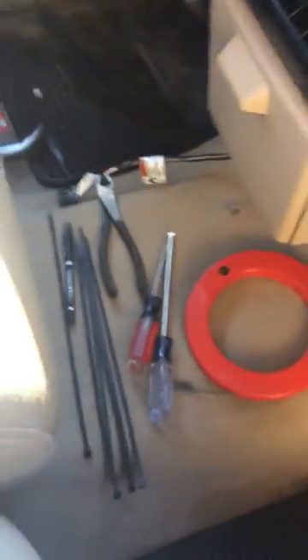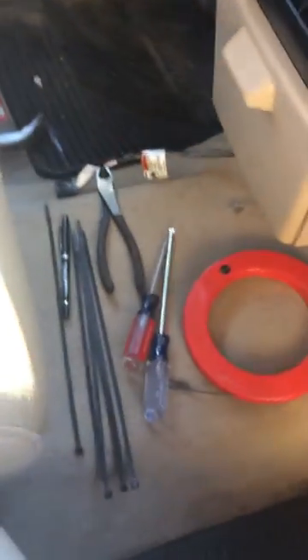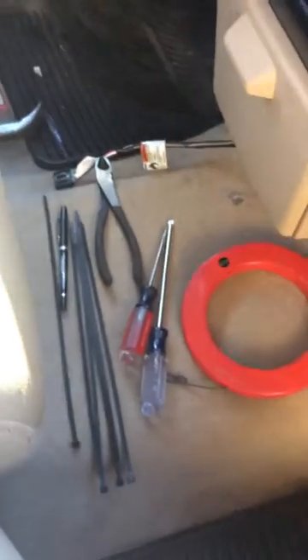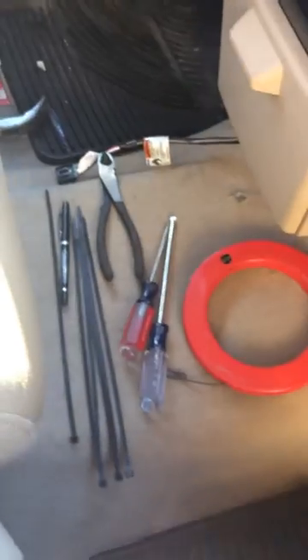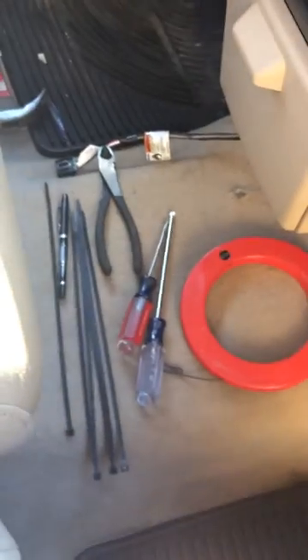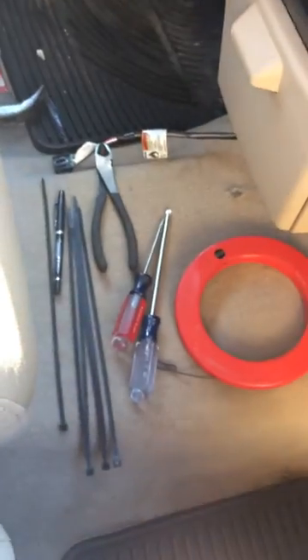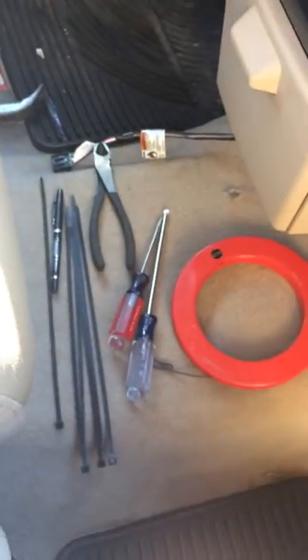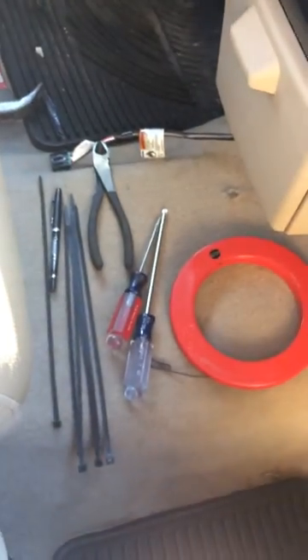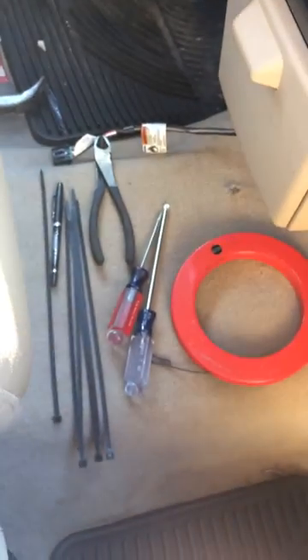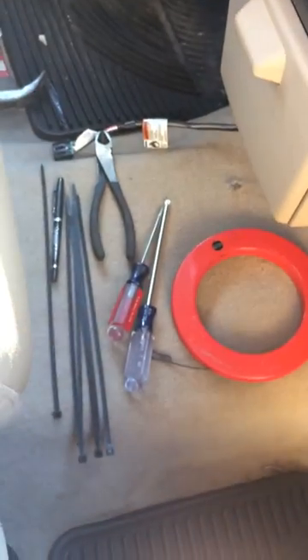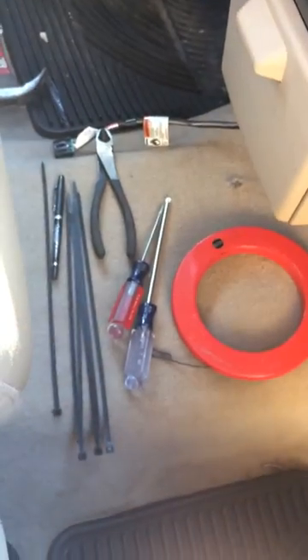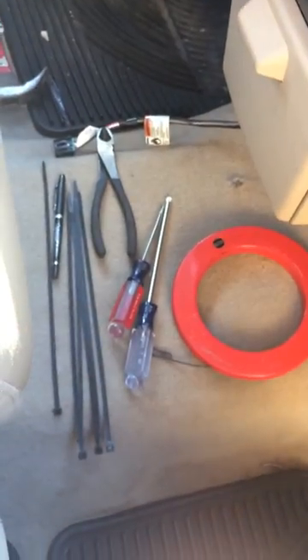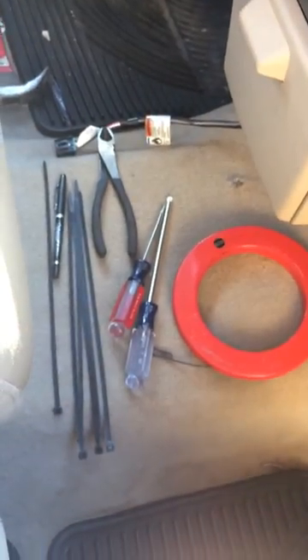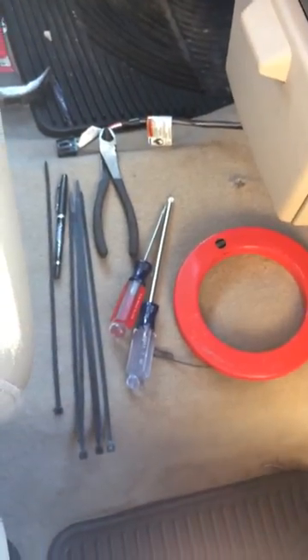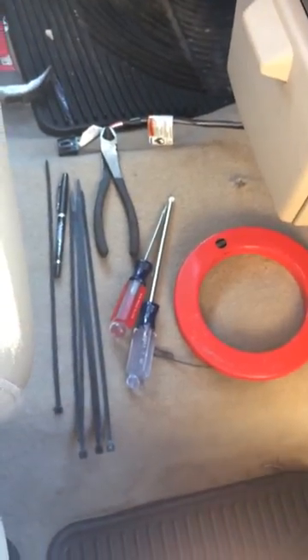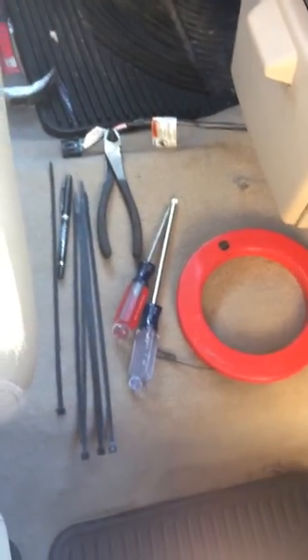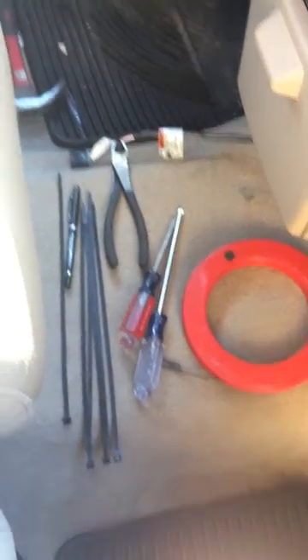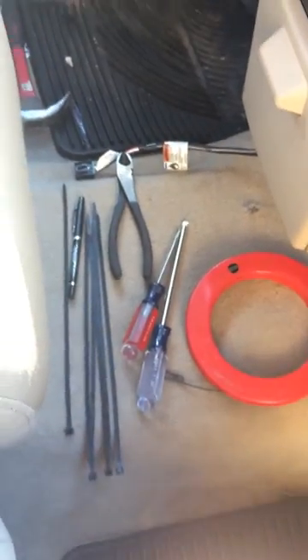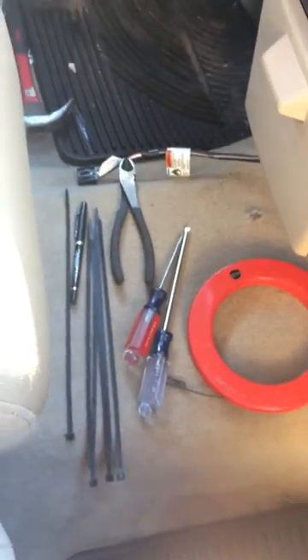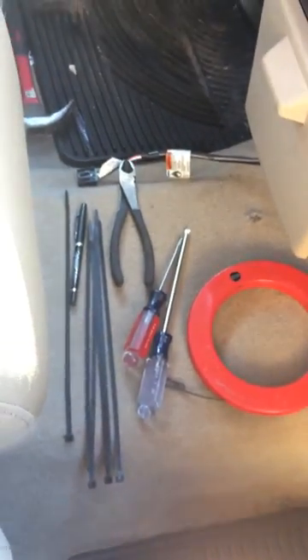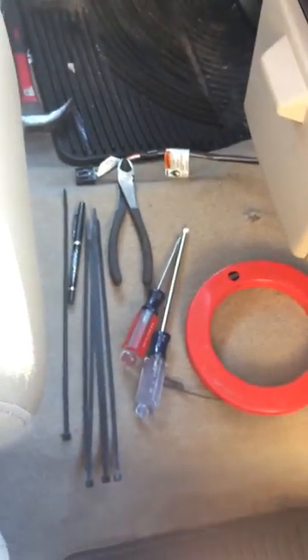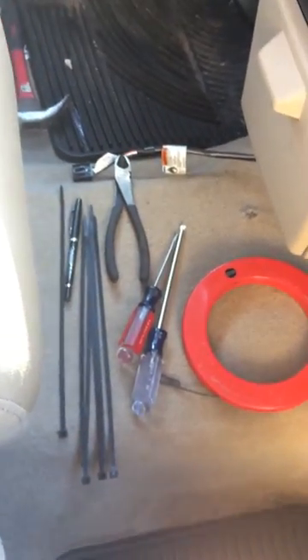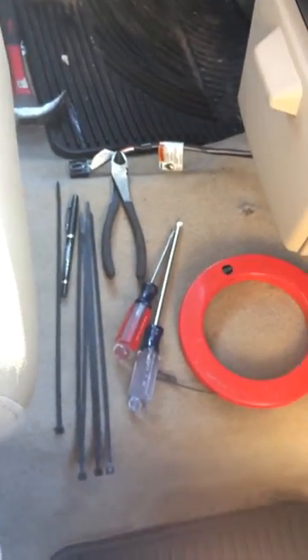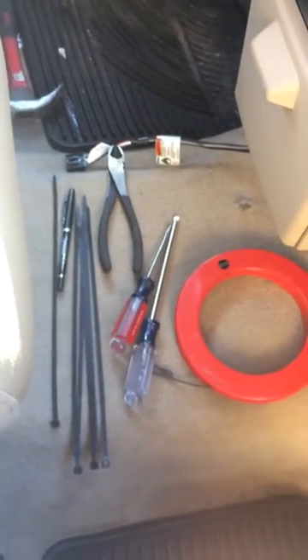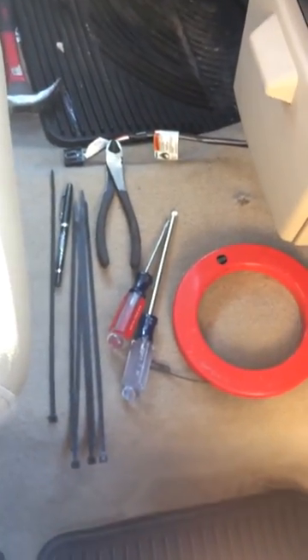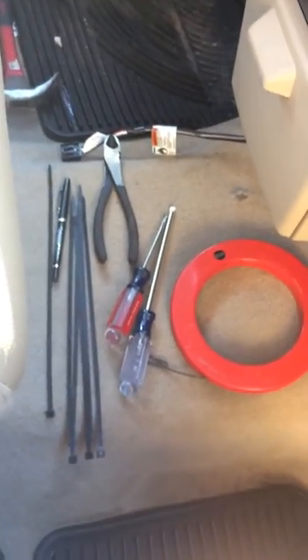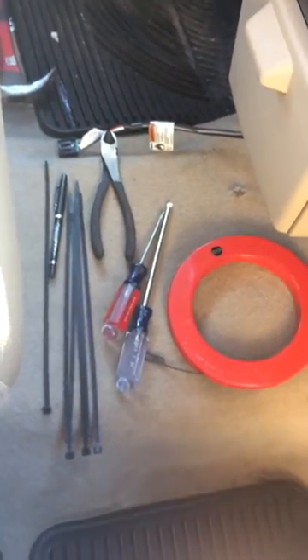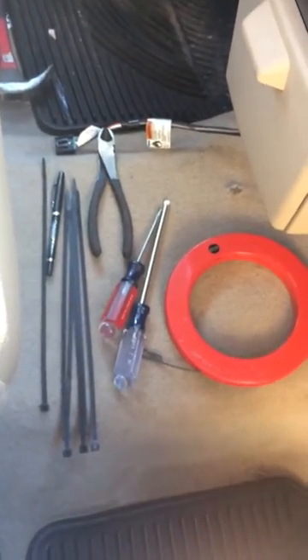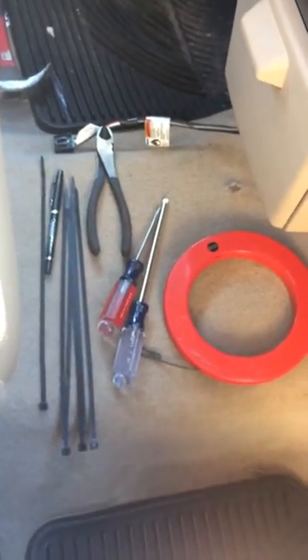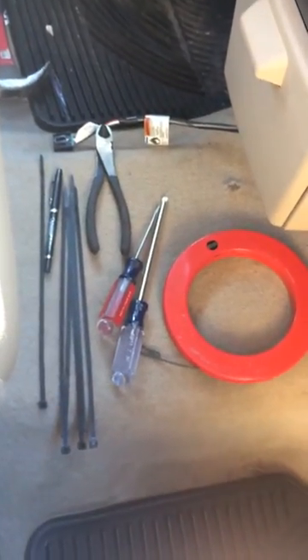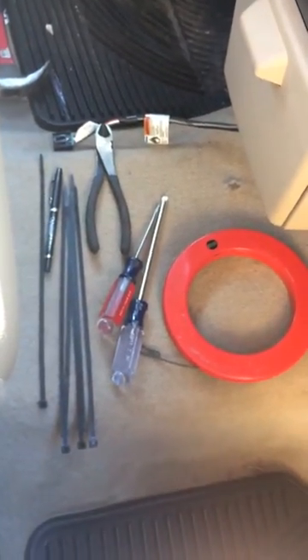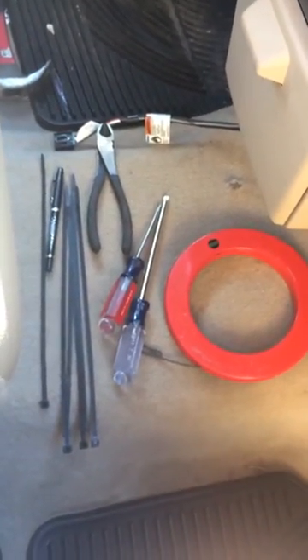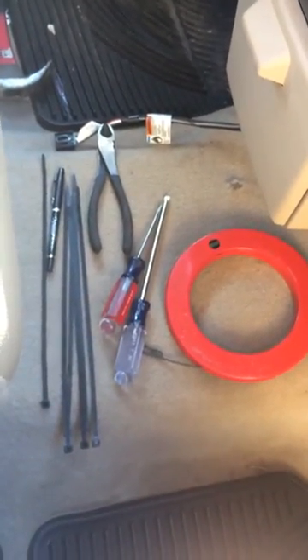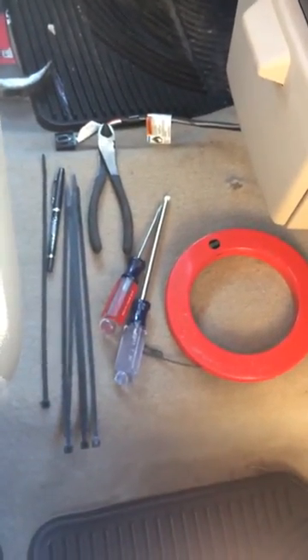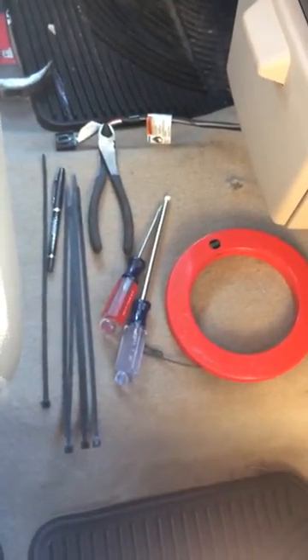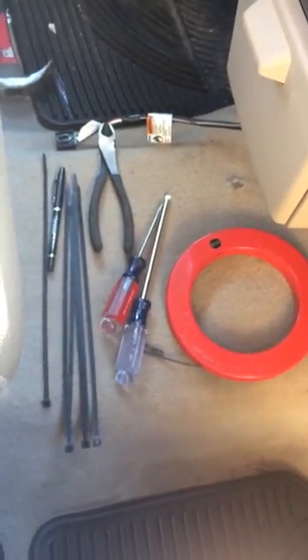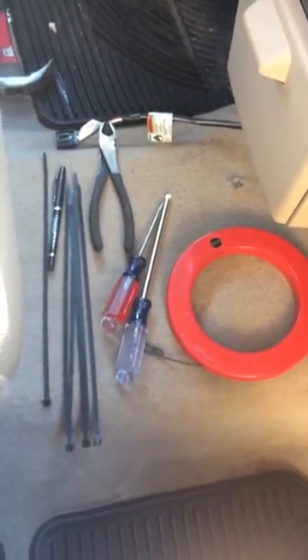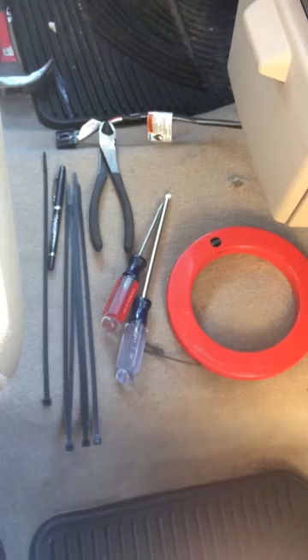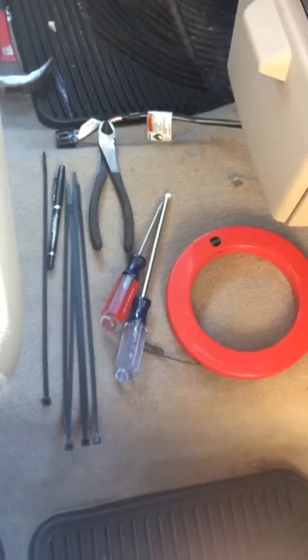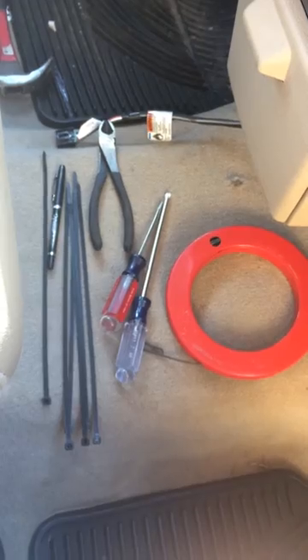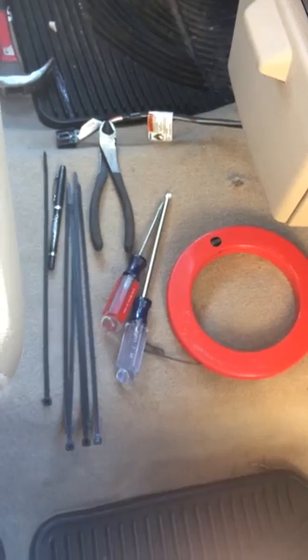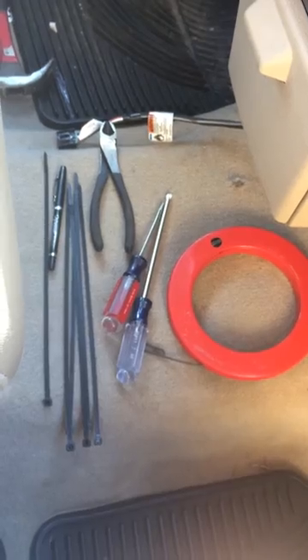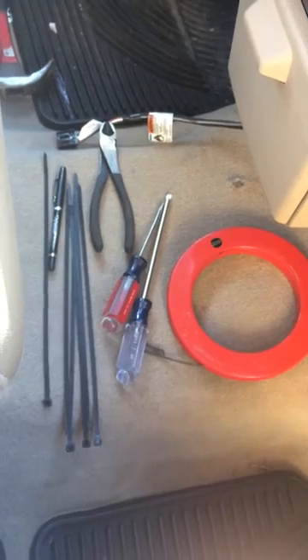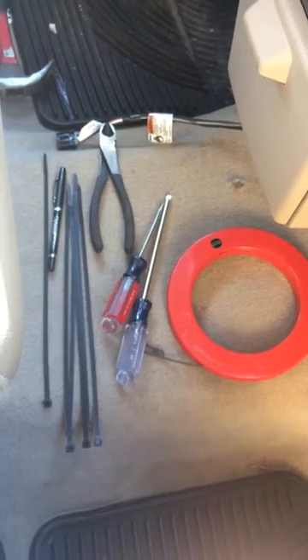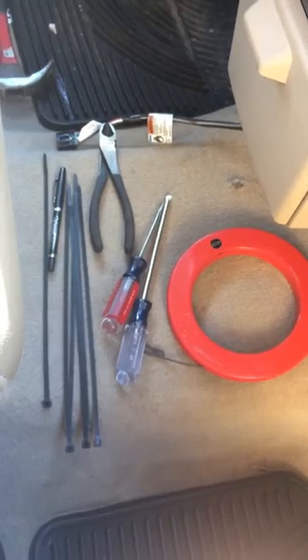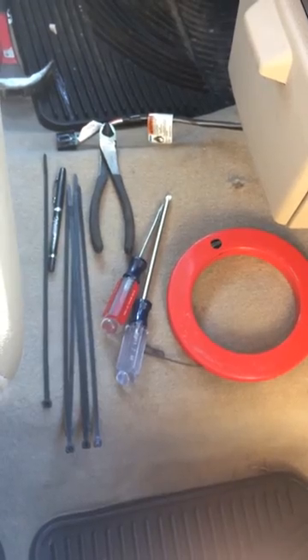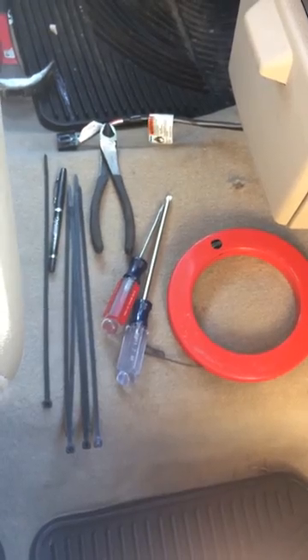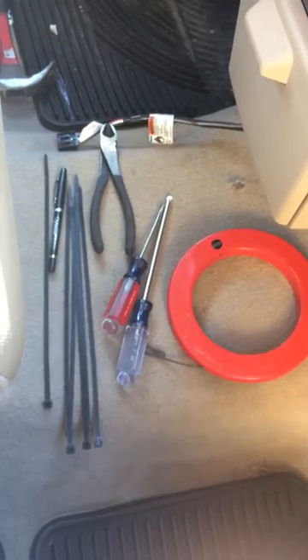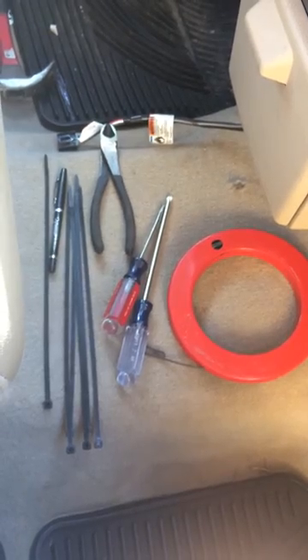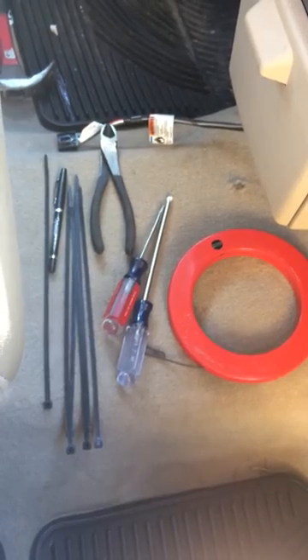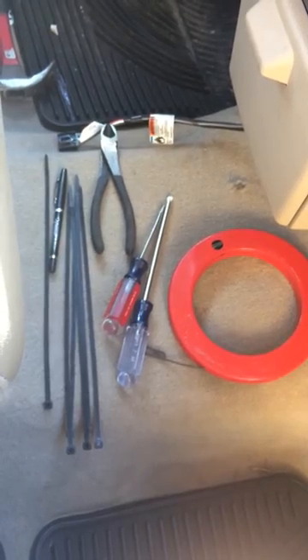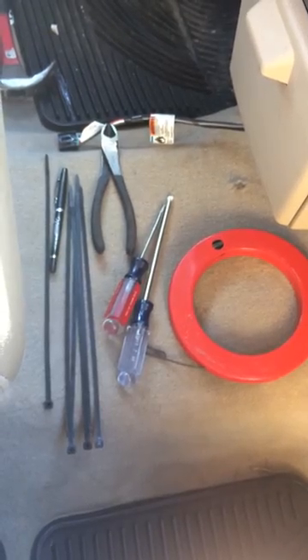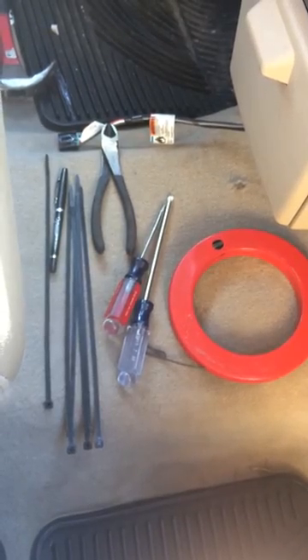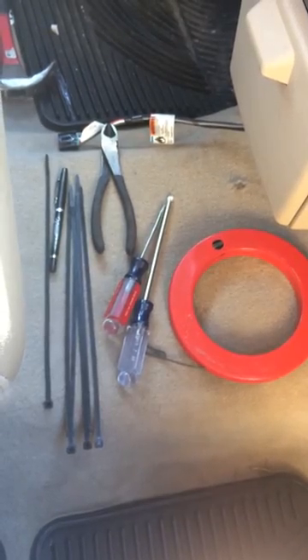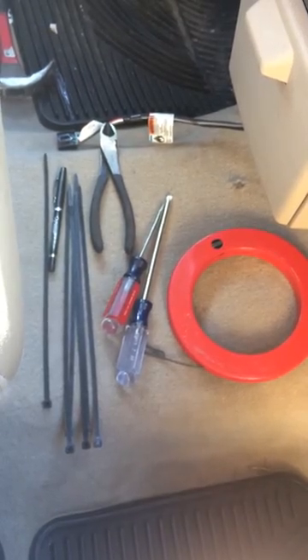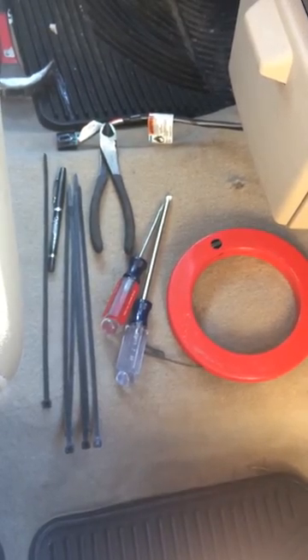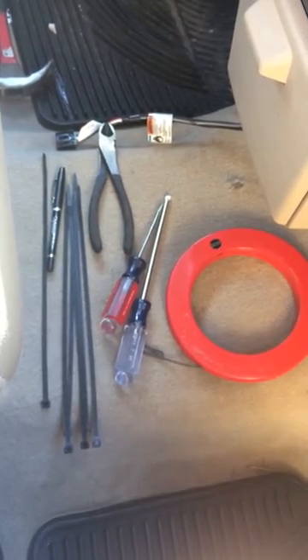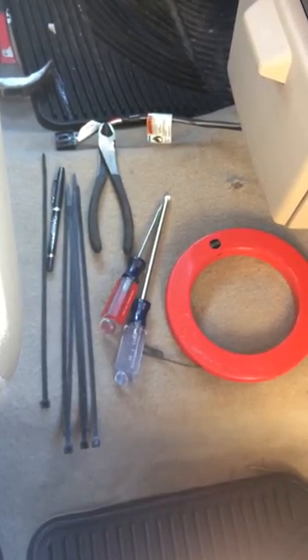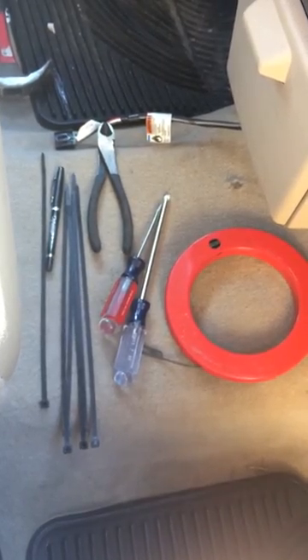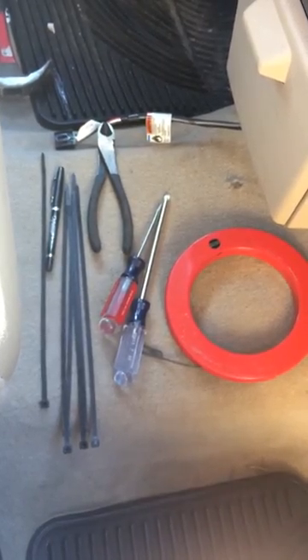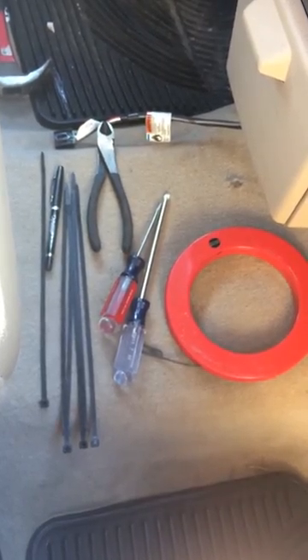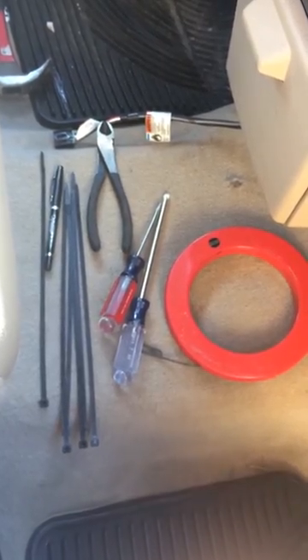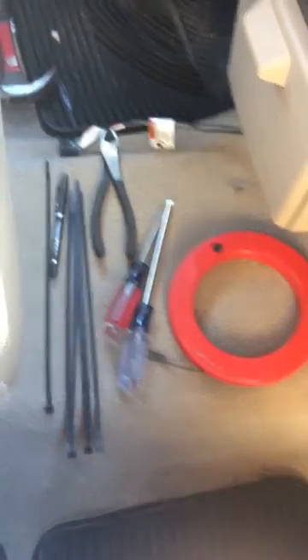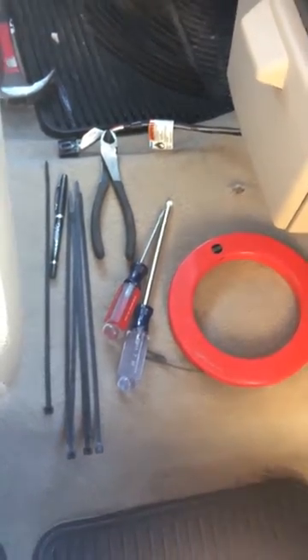That's all you need for tools — minus the hammer, that's just there. This is less than a one beer job. It takes about 20 minutes.